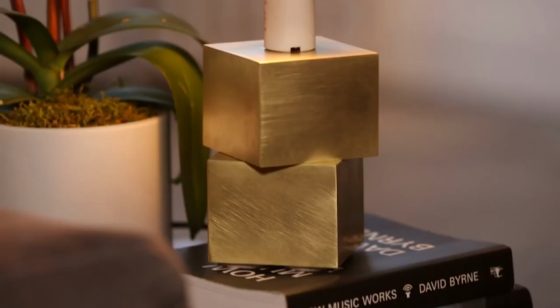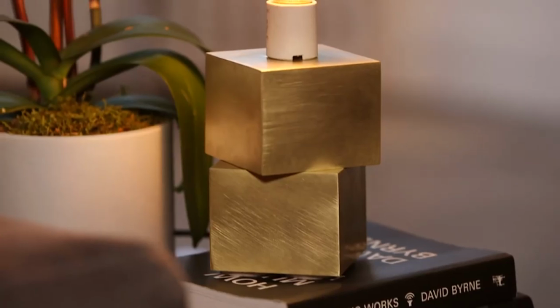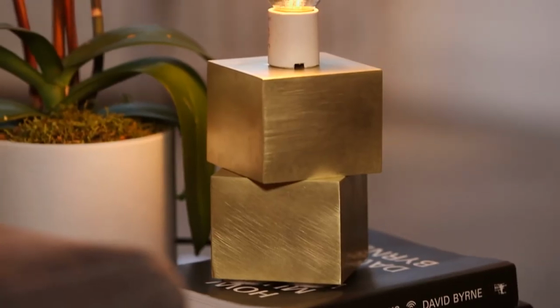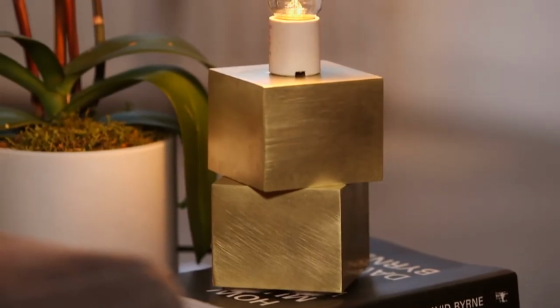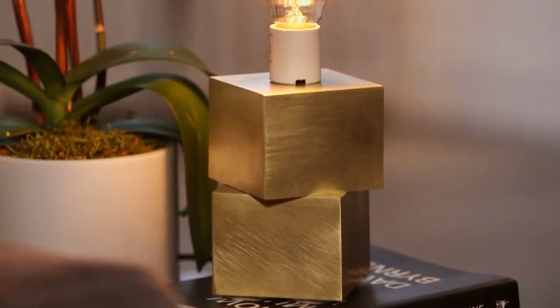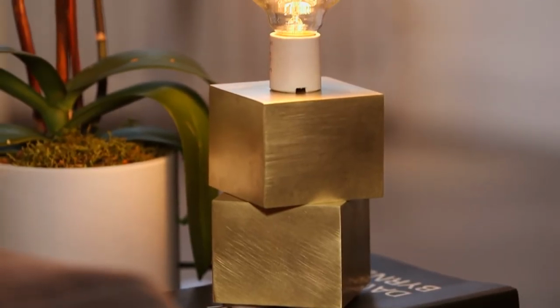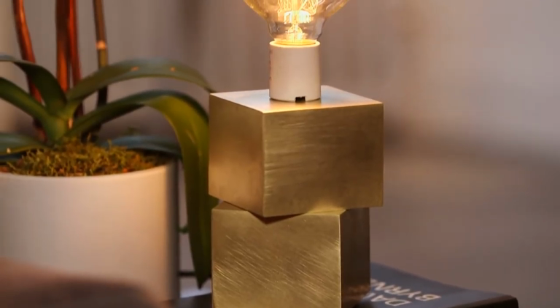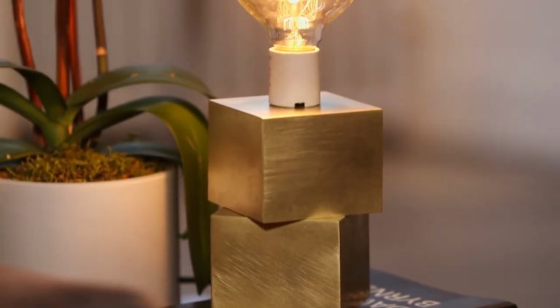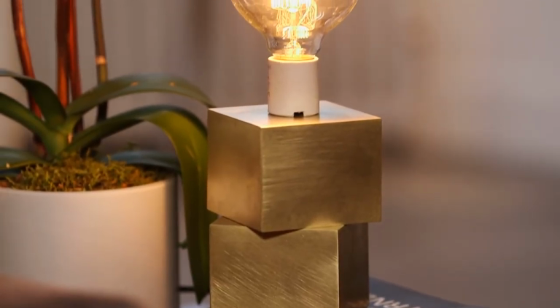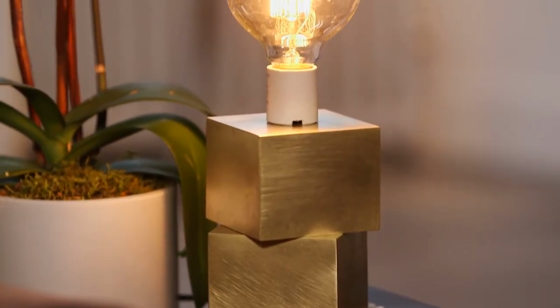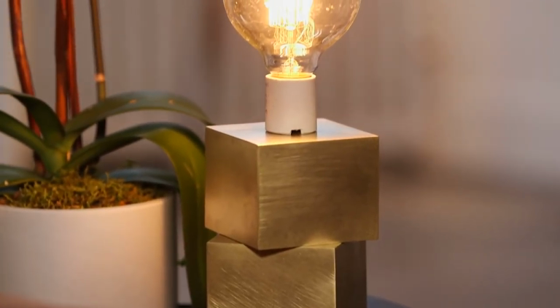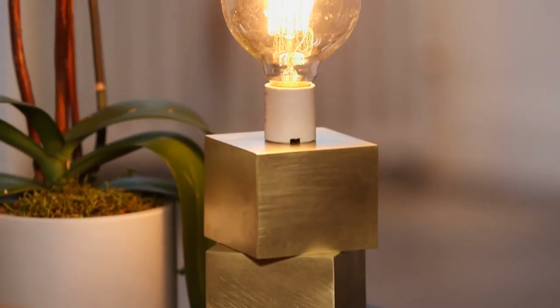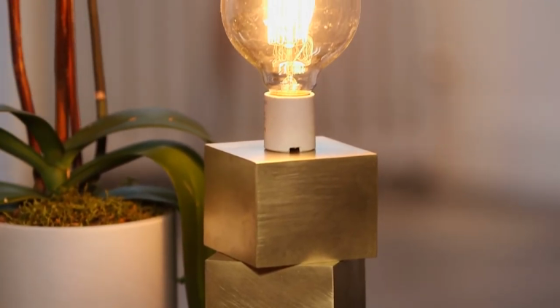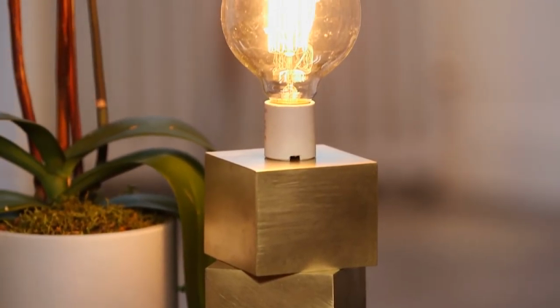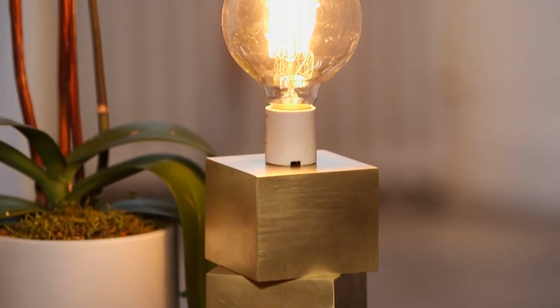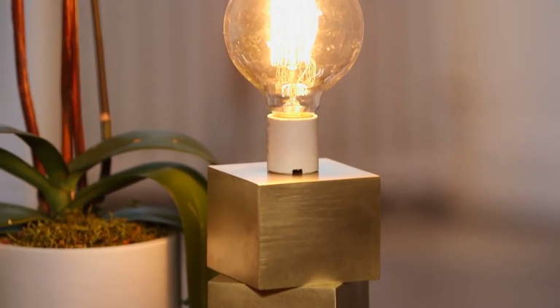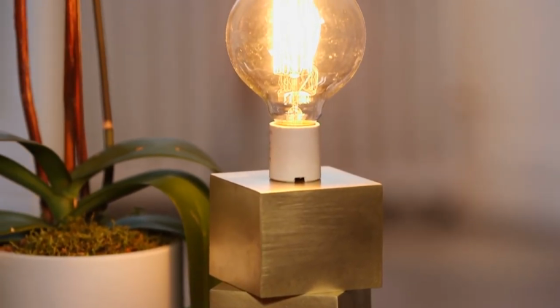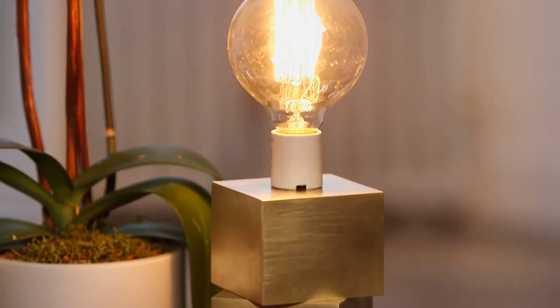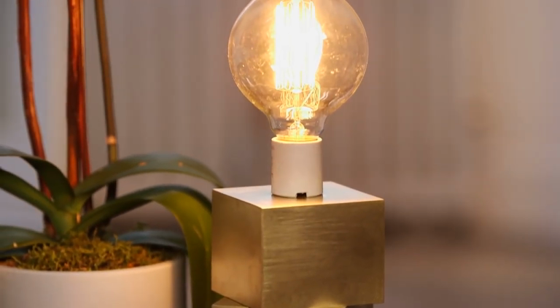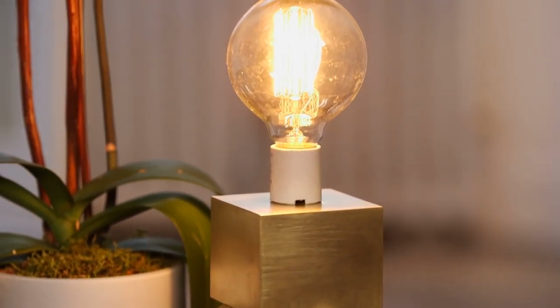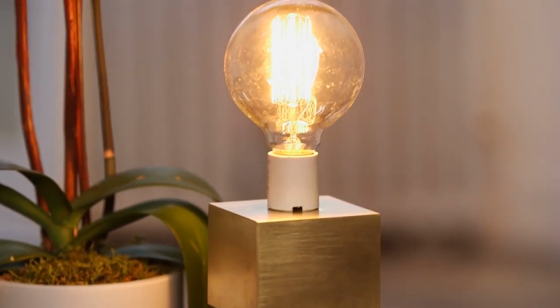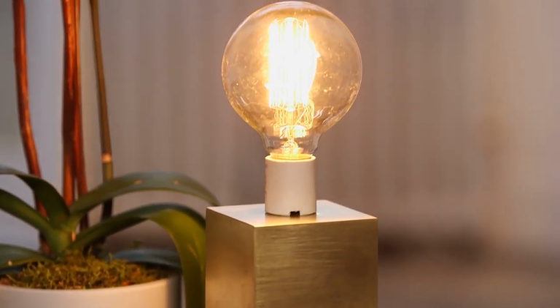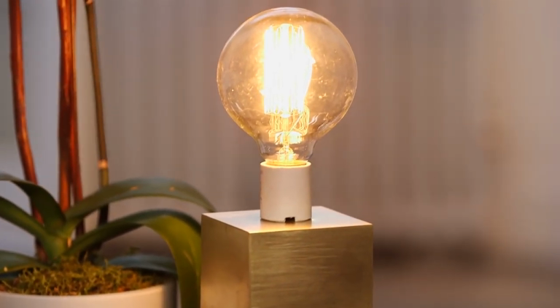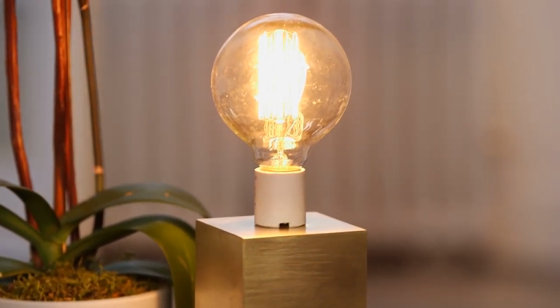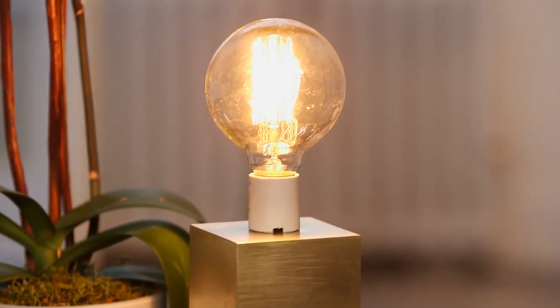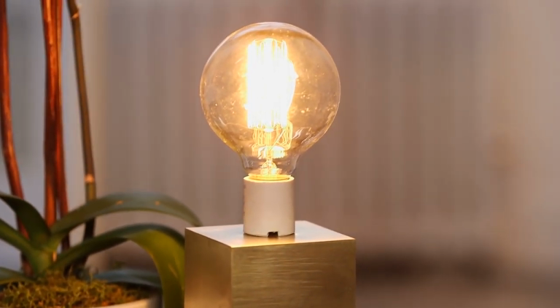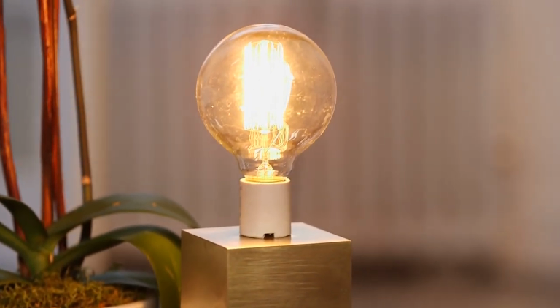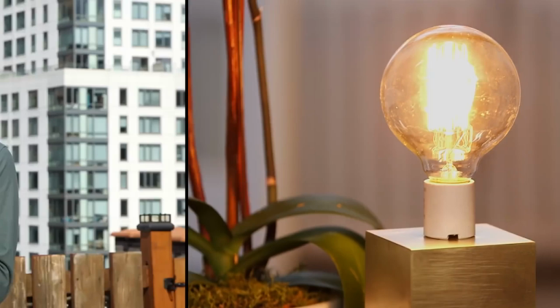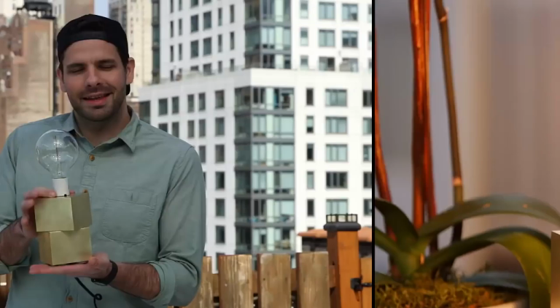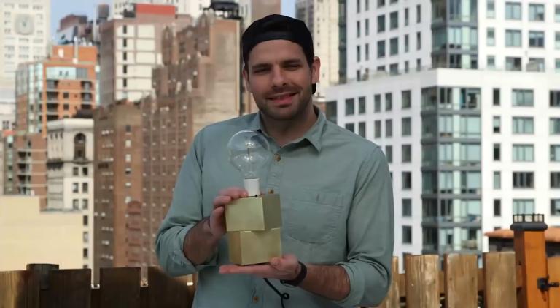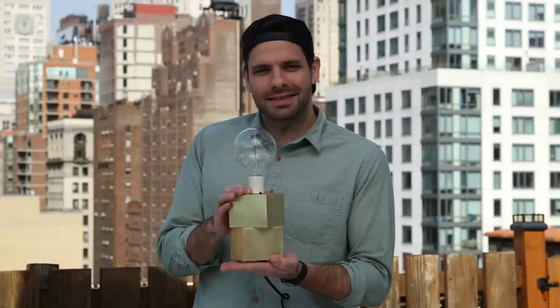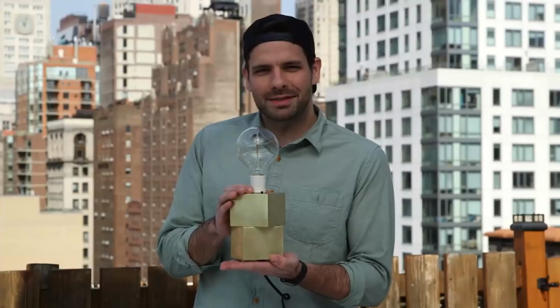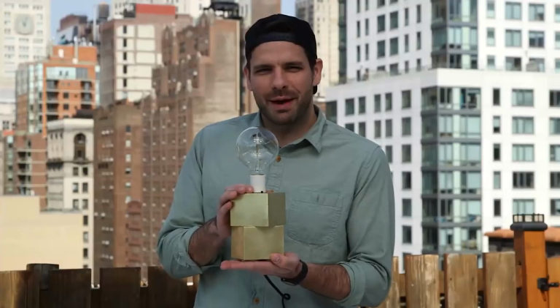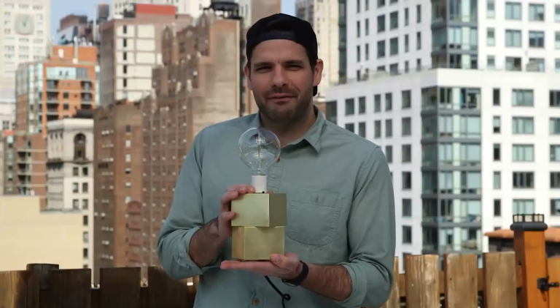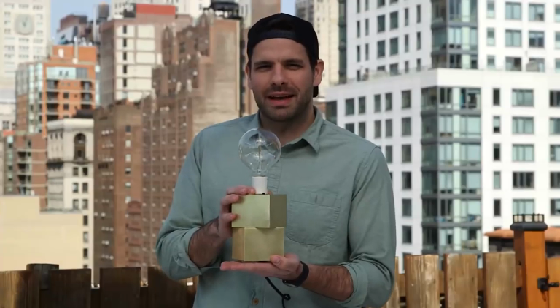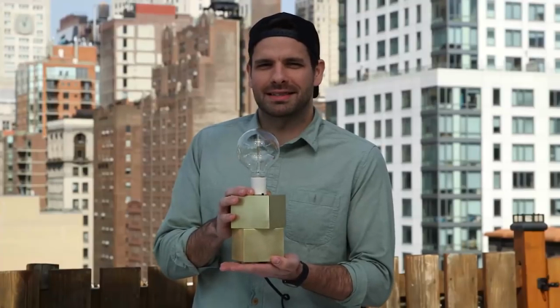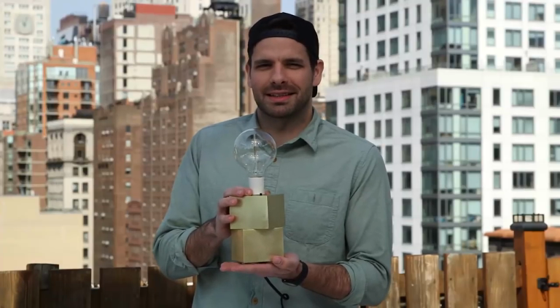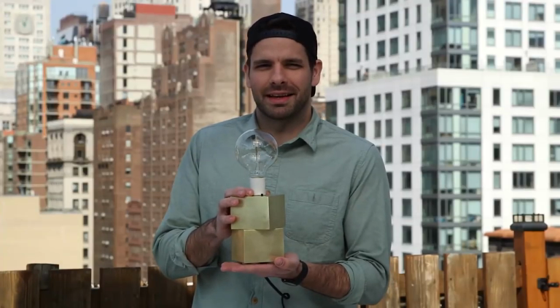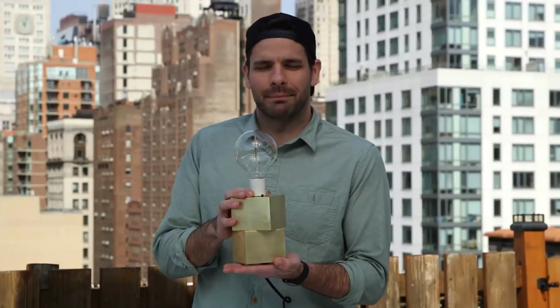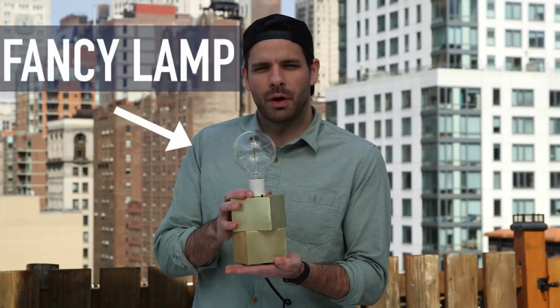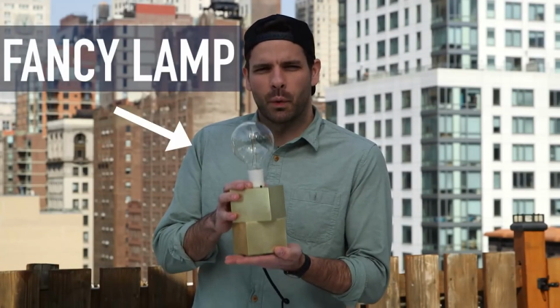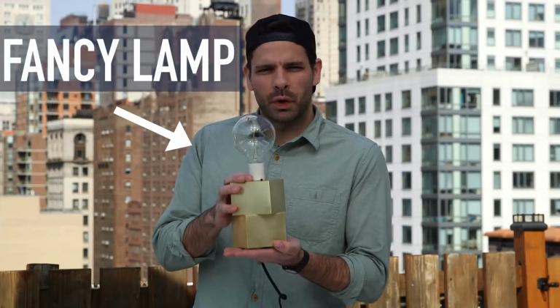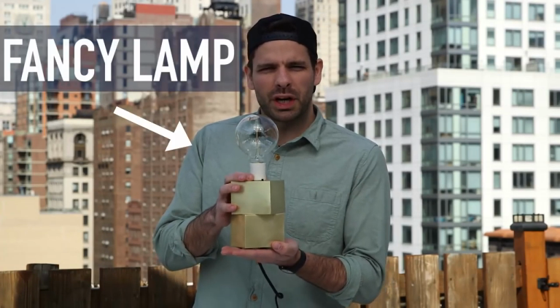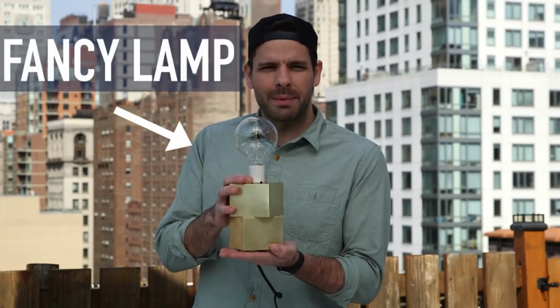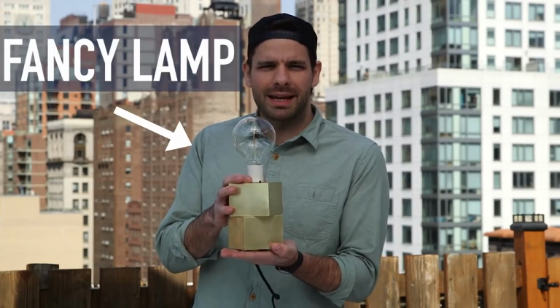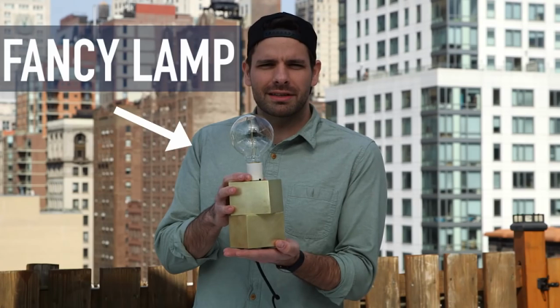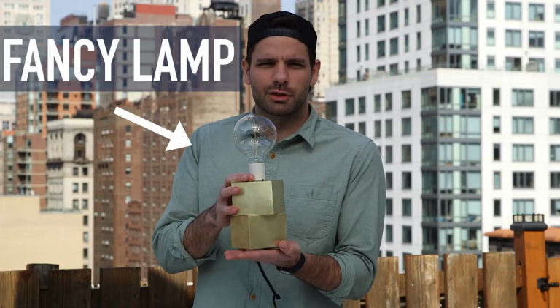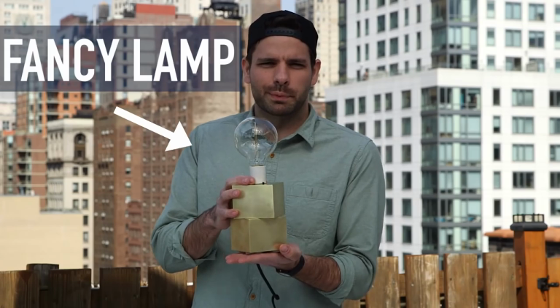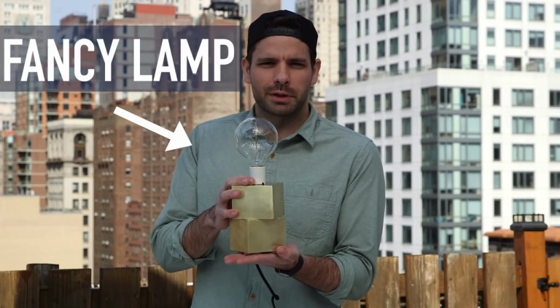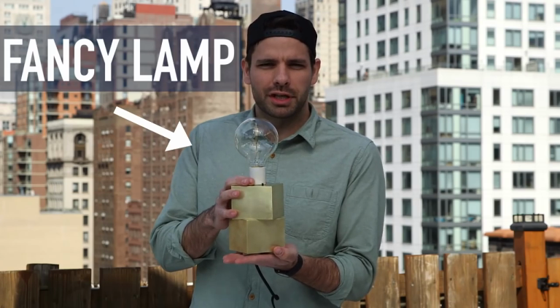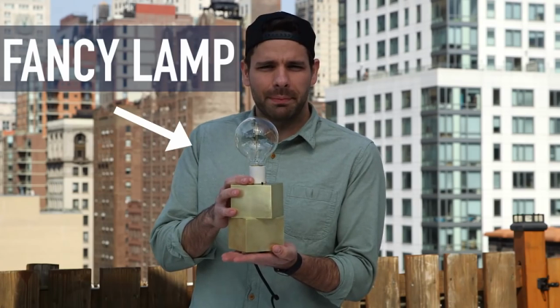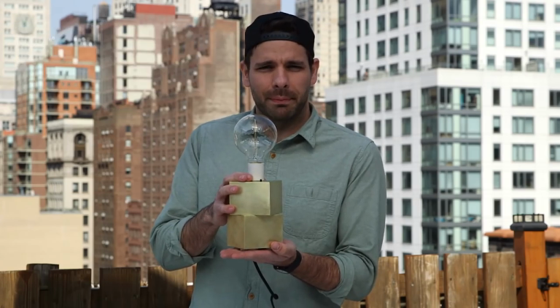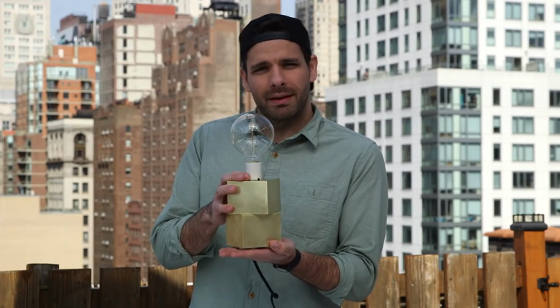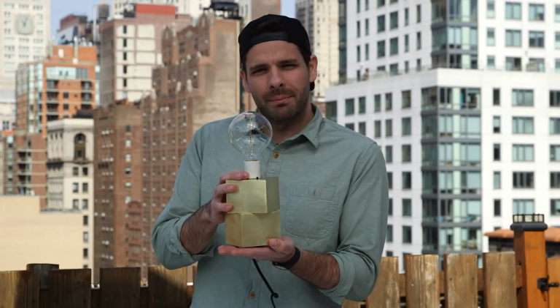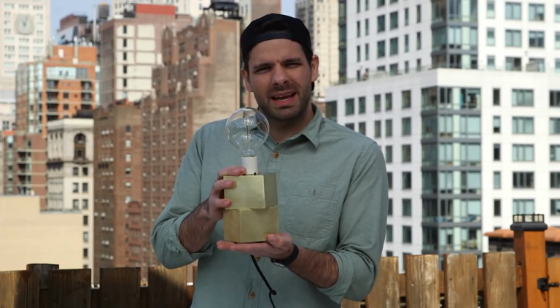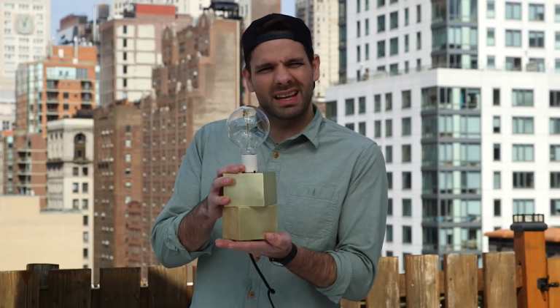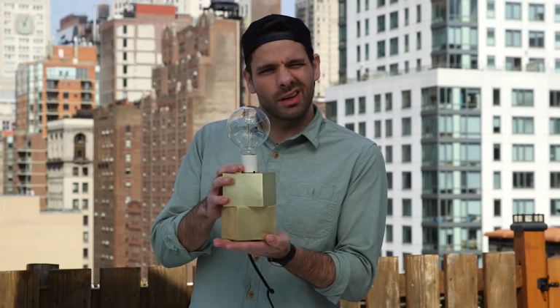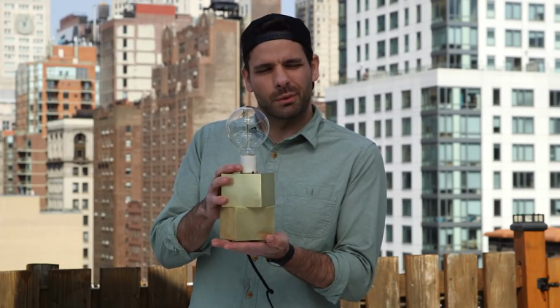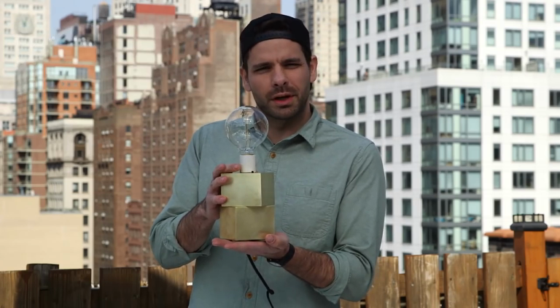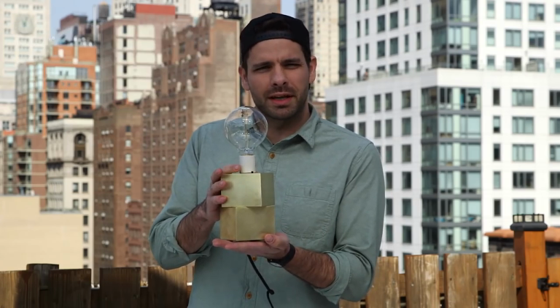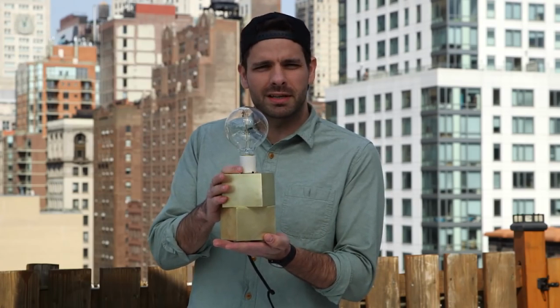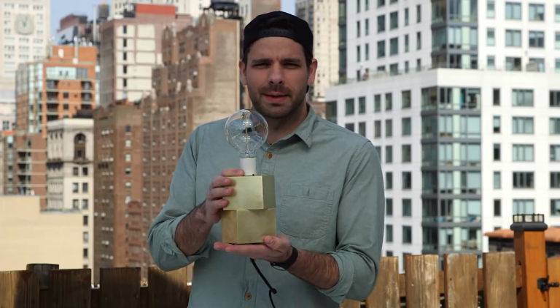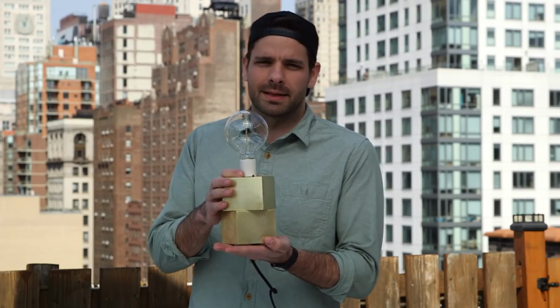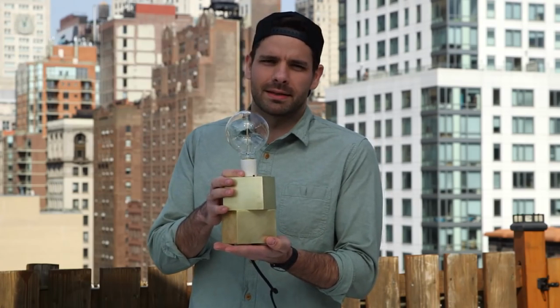In the world of lamps, brass equals fancy. This is my fancy lamp. We're going to make it super cheap and make it look really expensive.